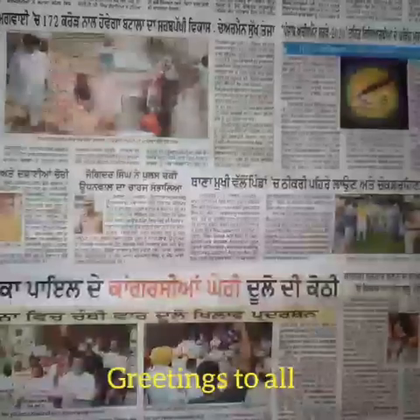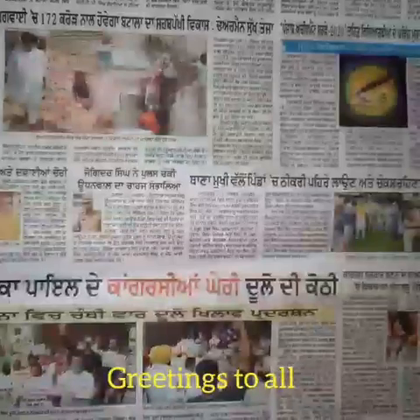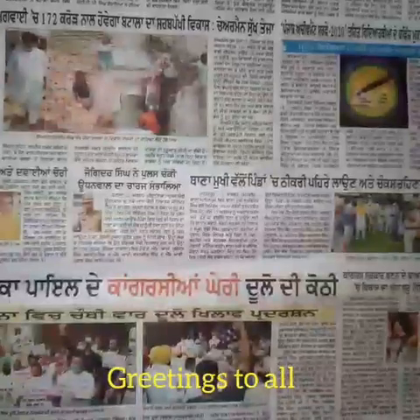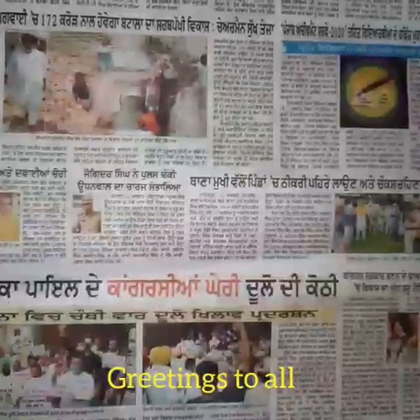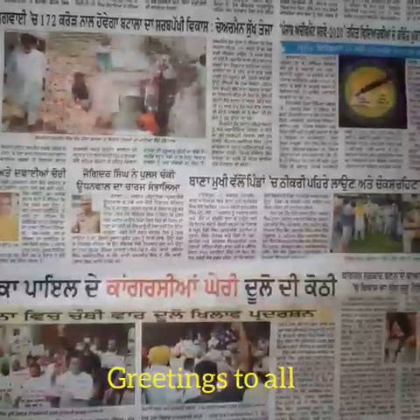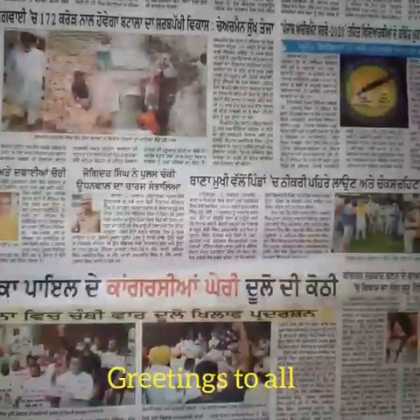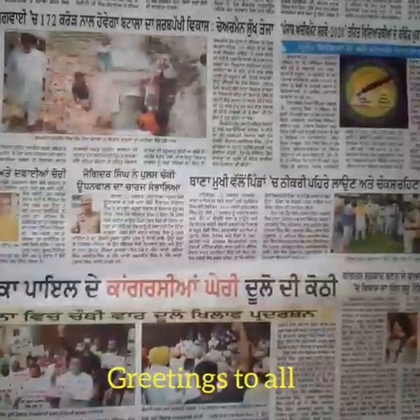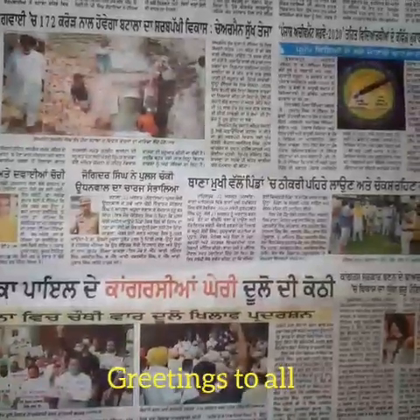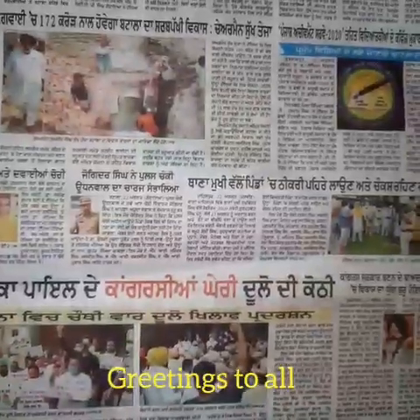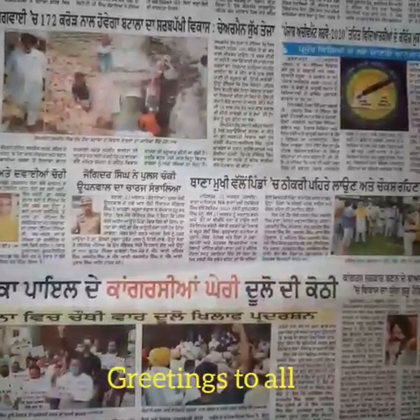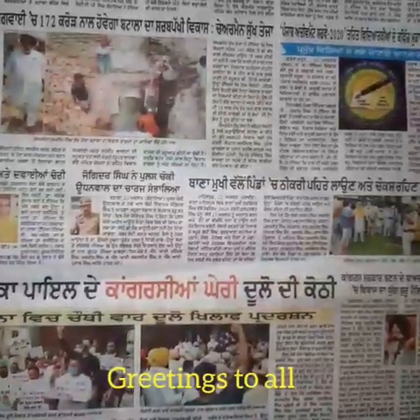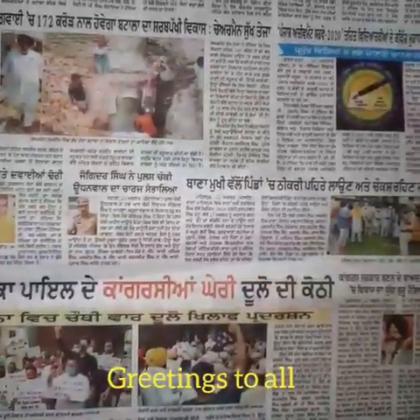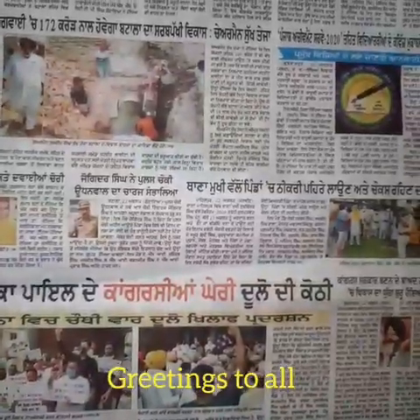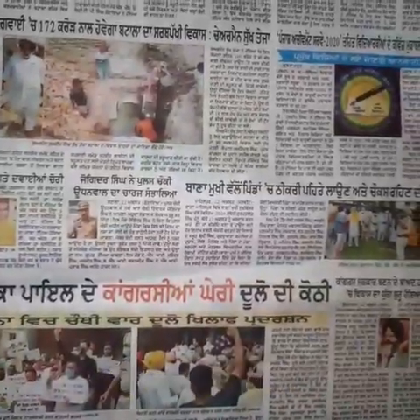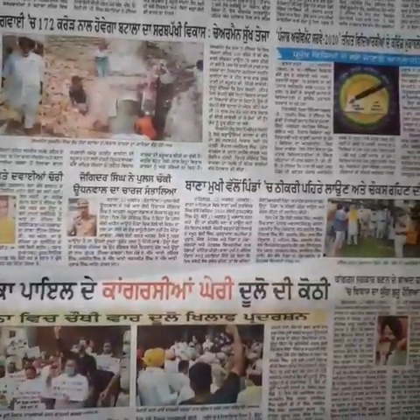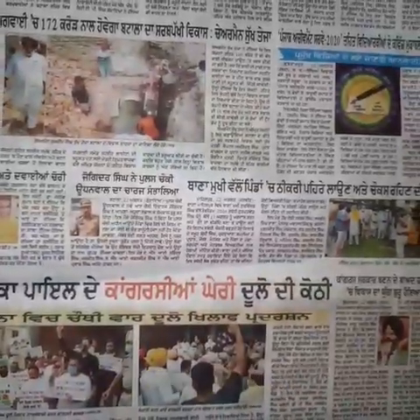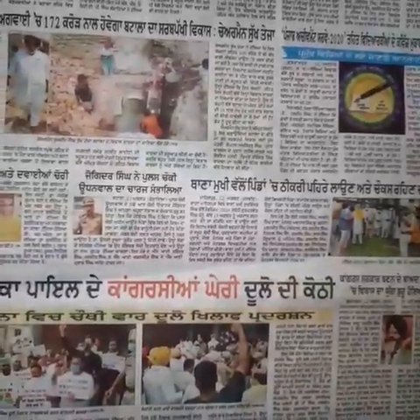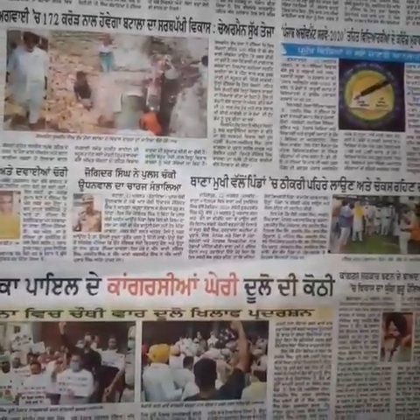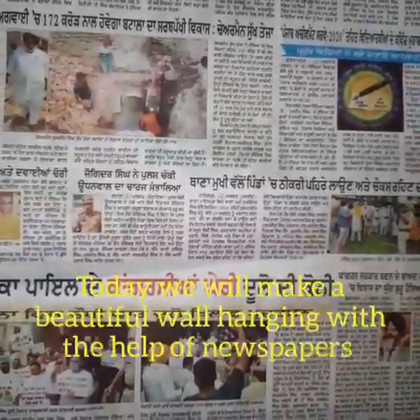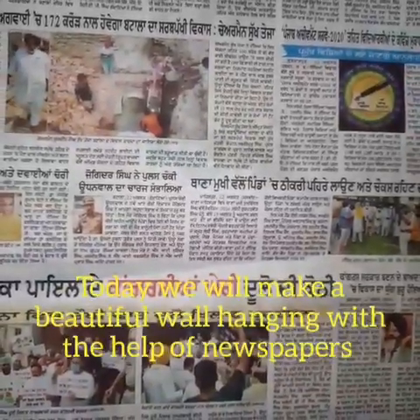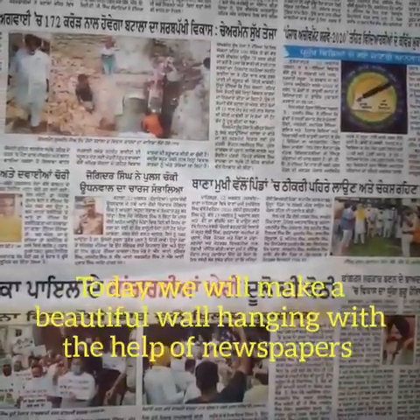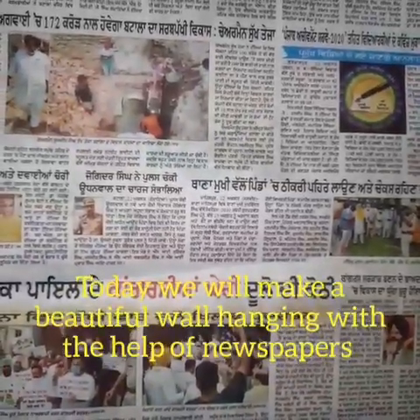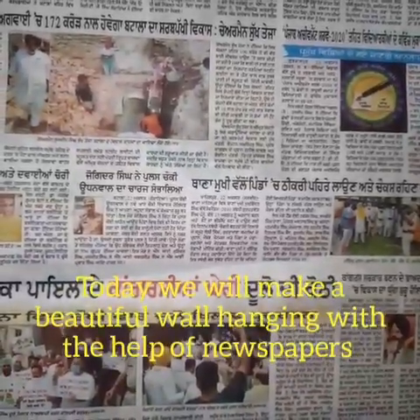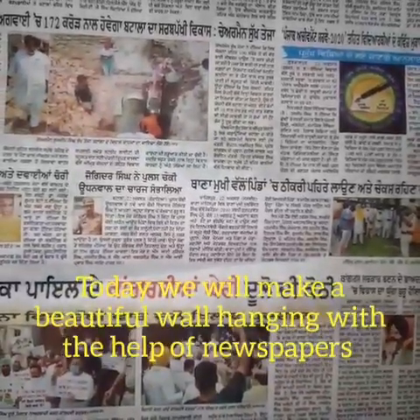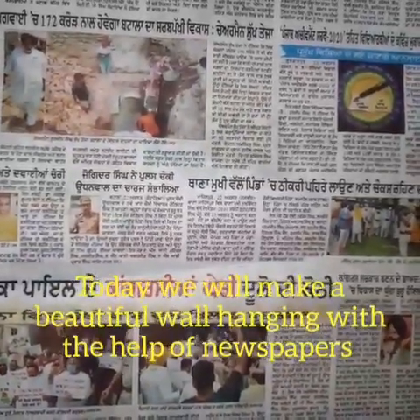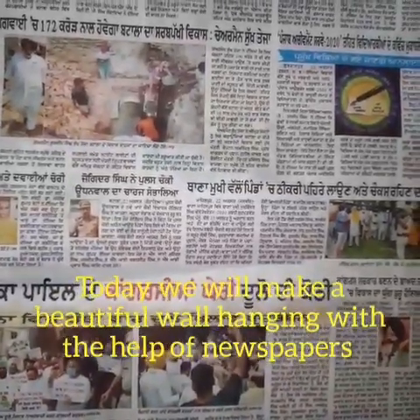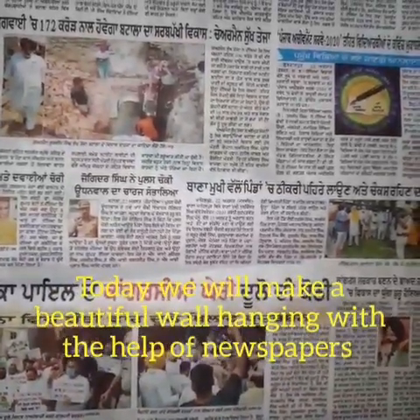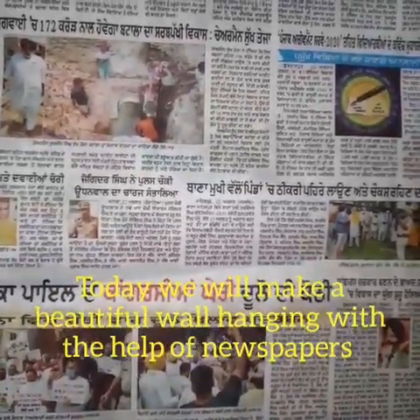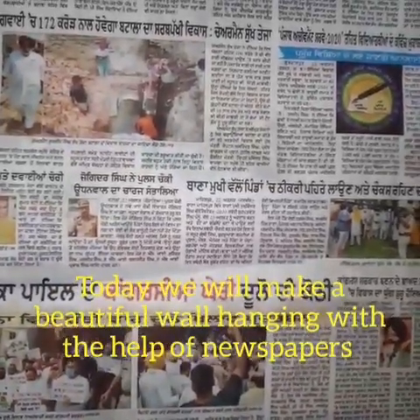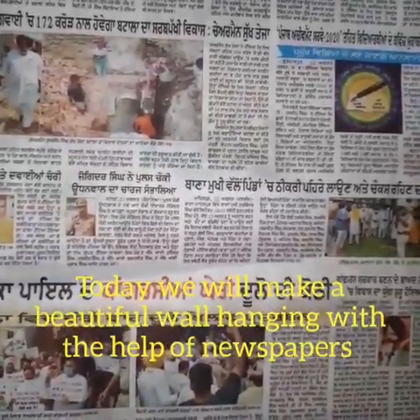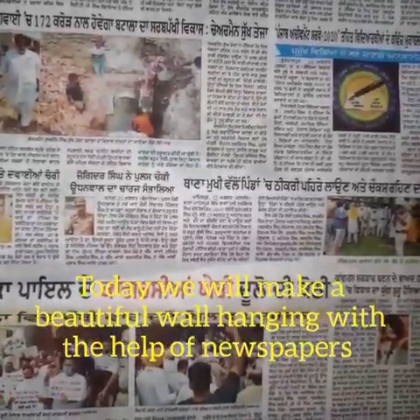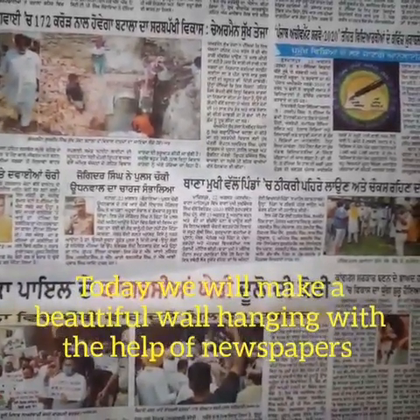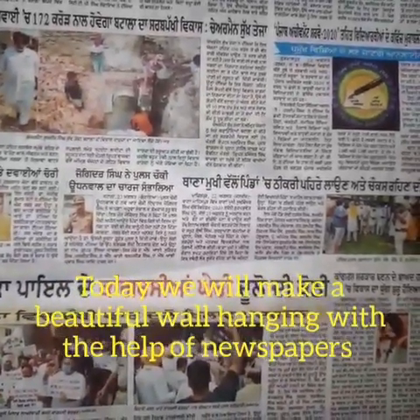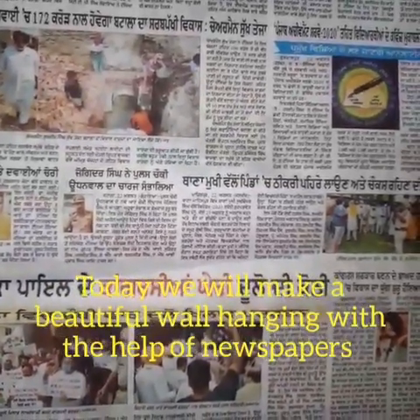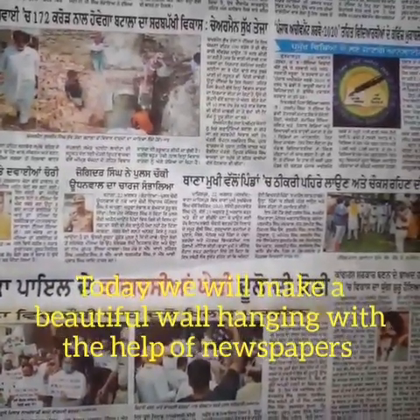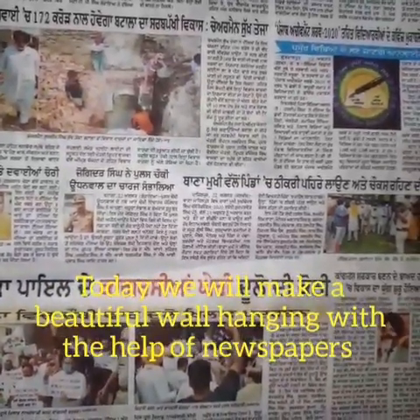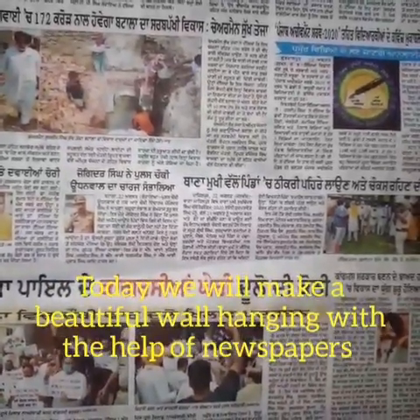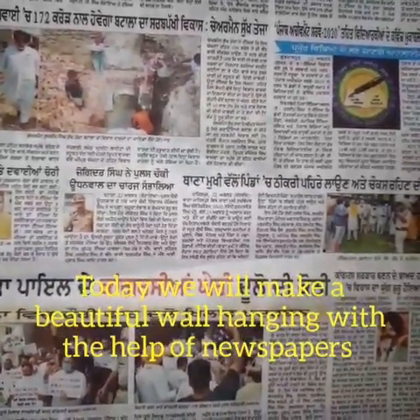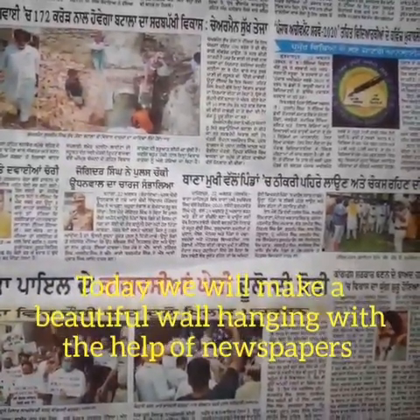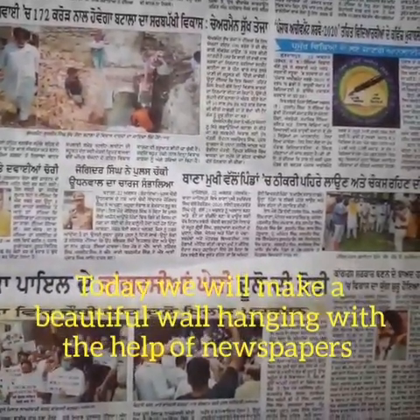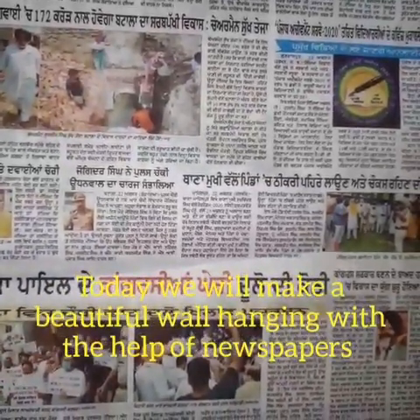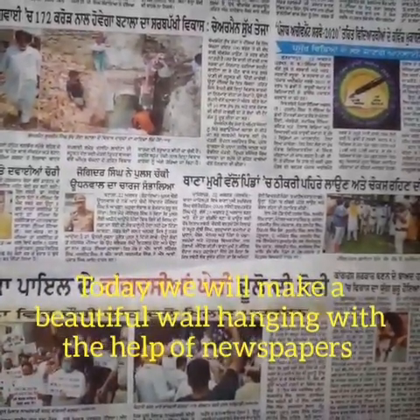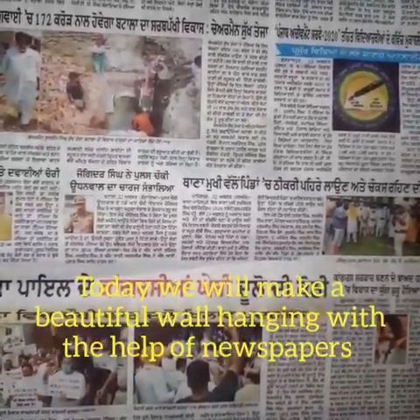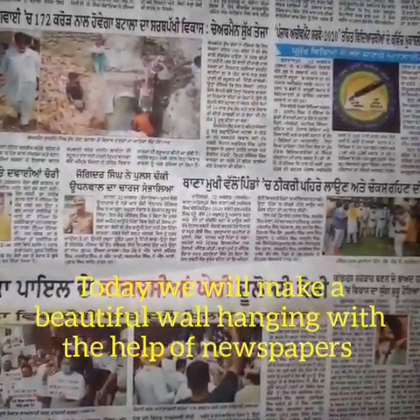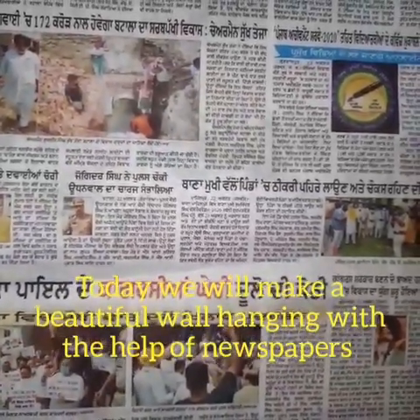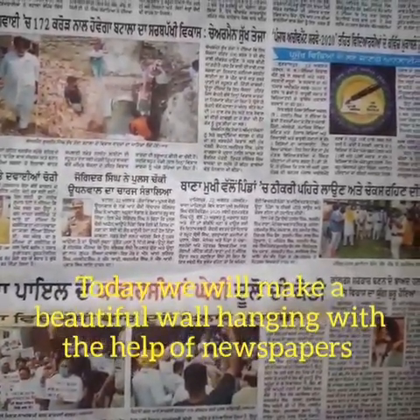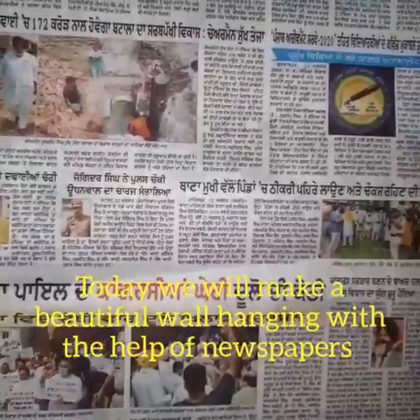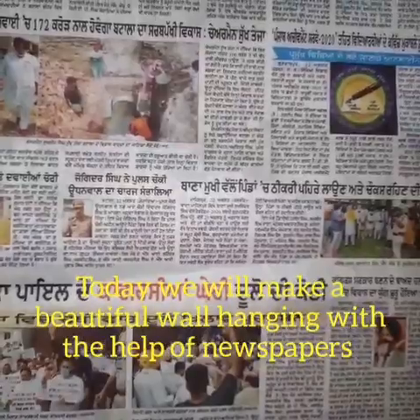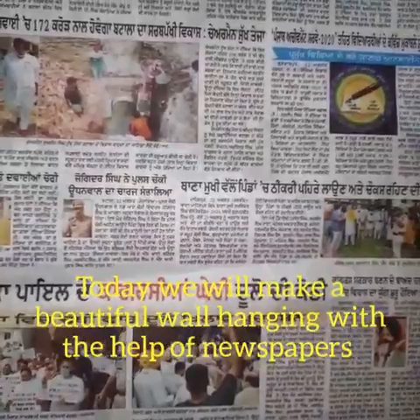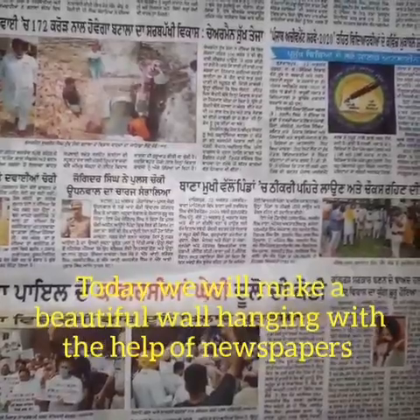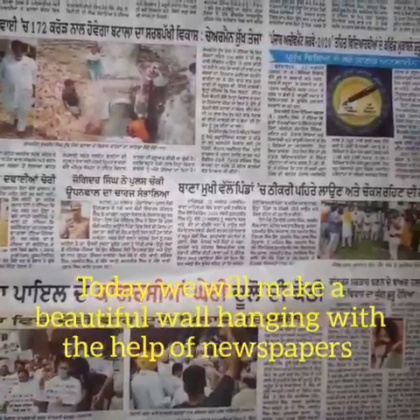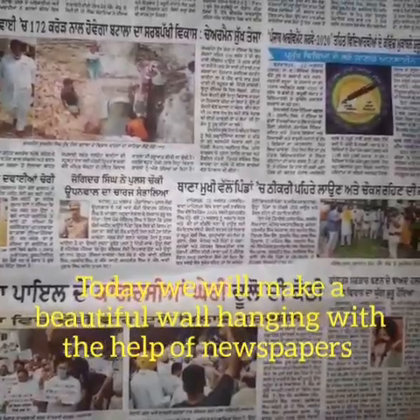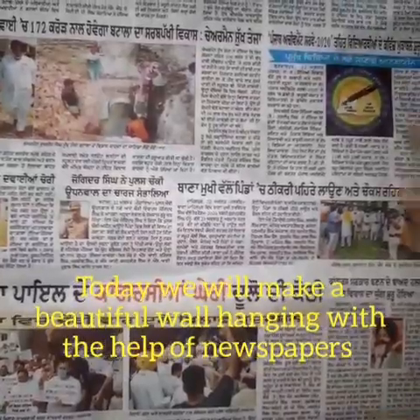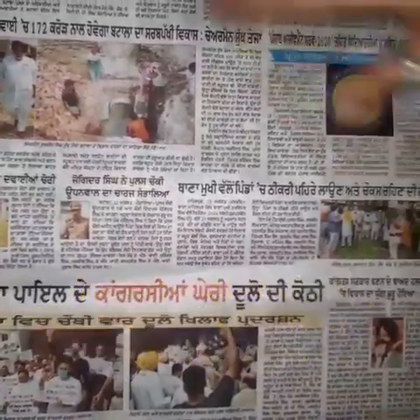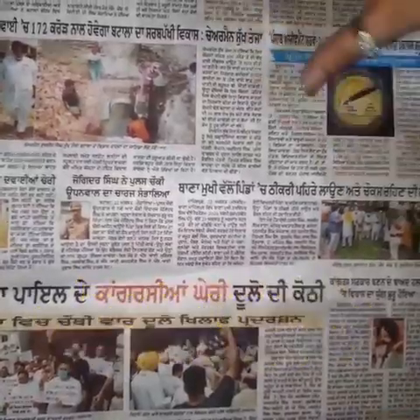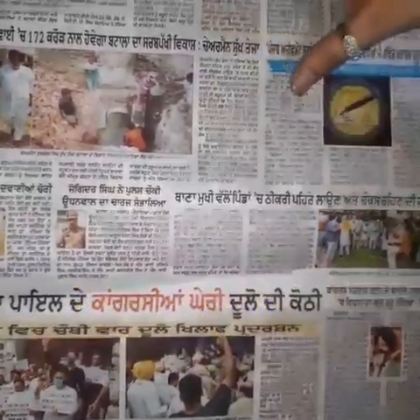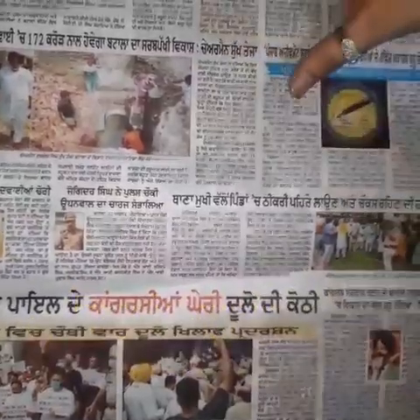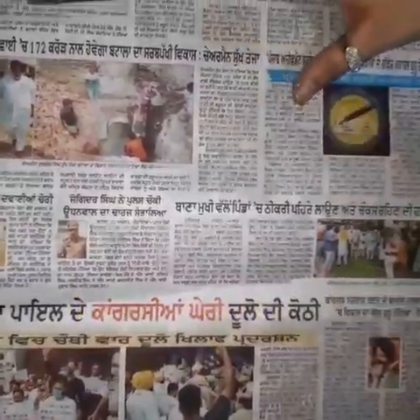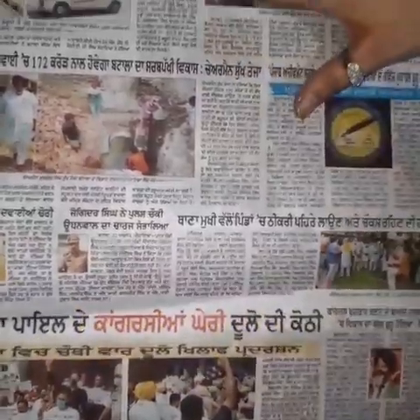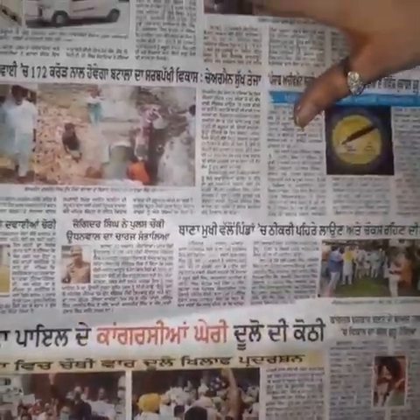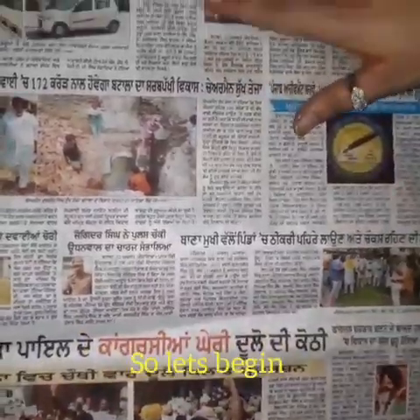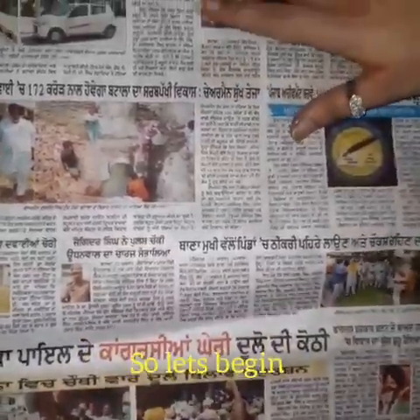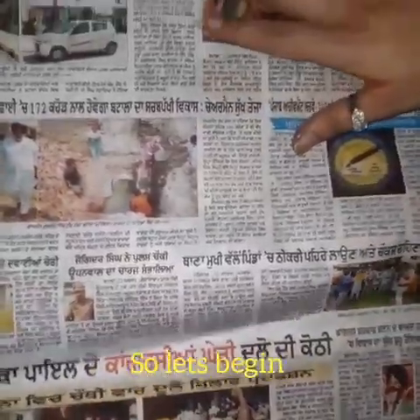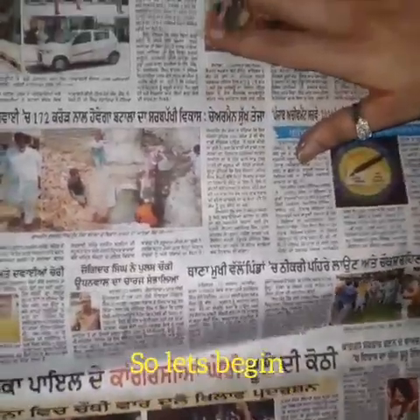Greetings to all. Today we will make a beautiful wall hanging with the help of newspaper. So let's begin.